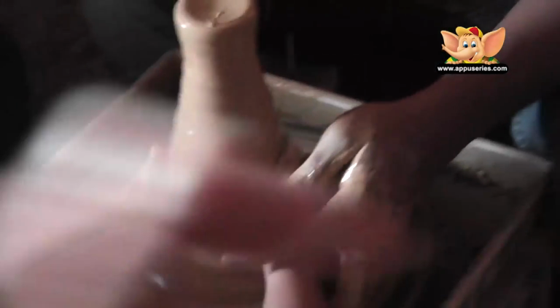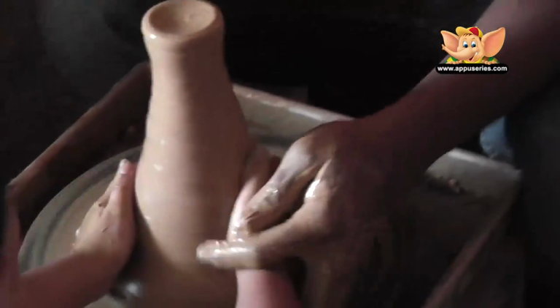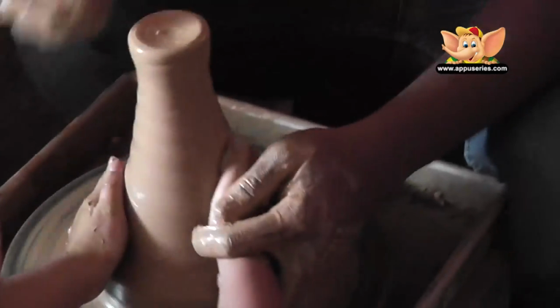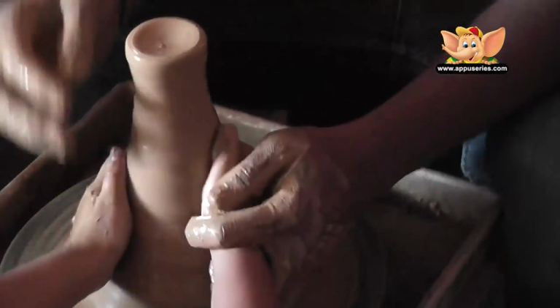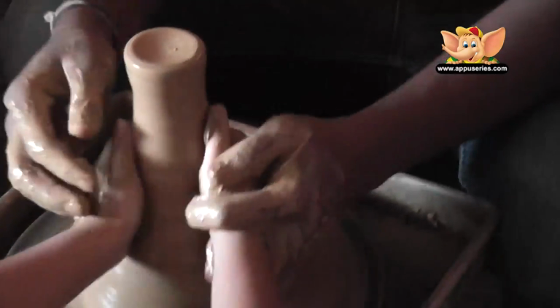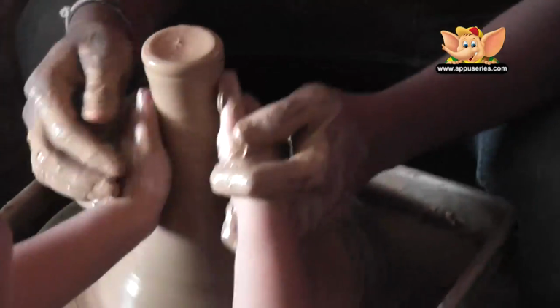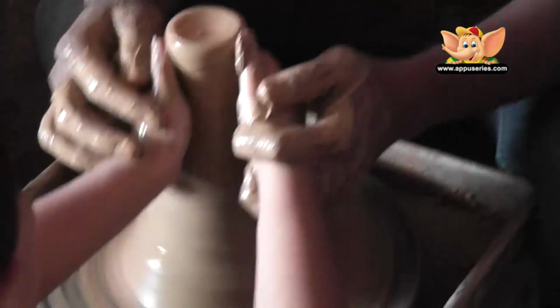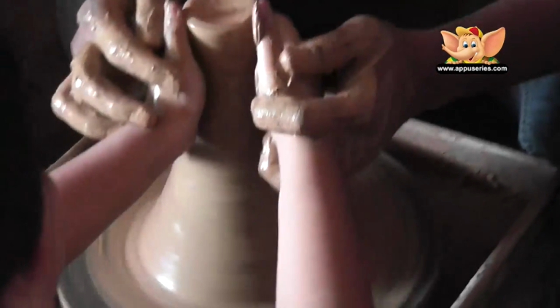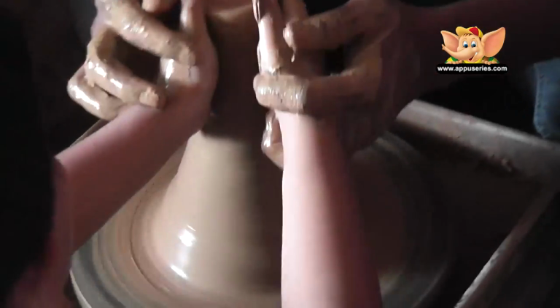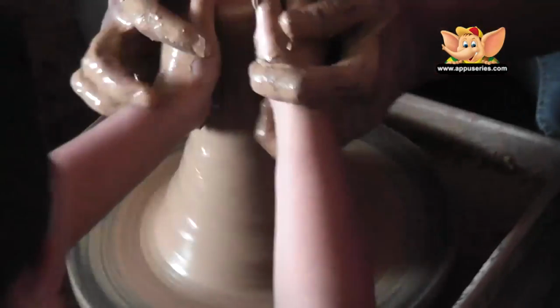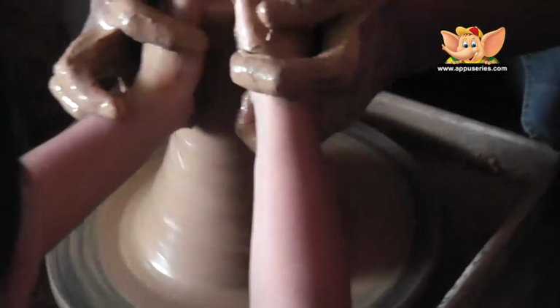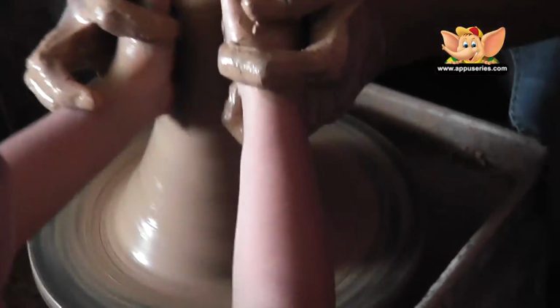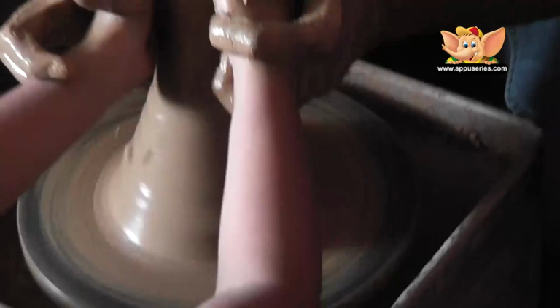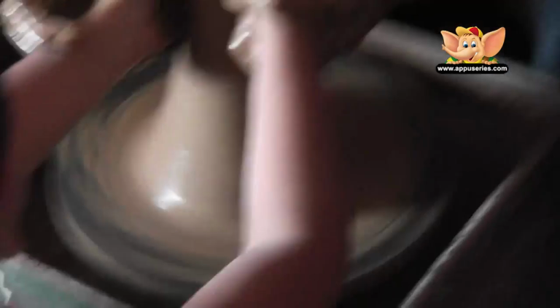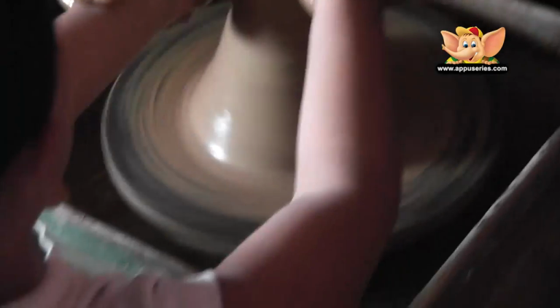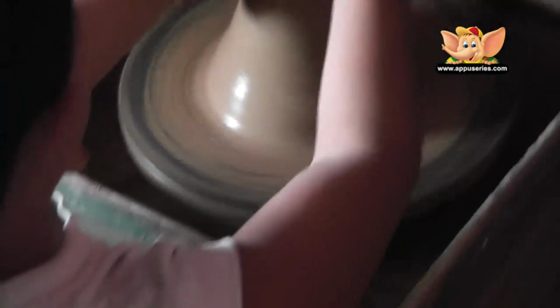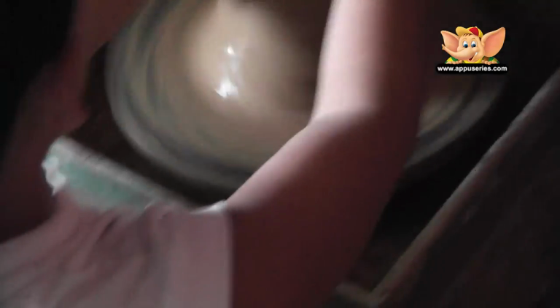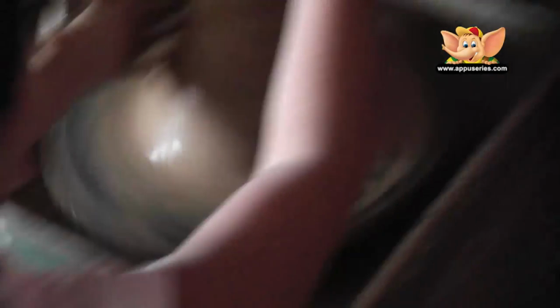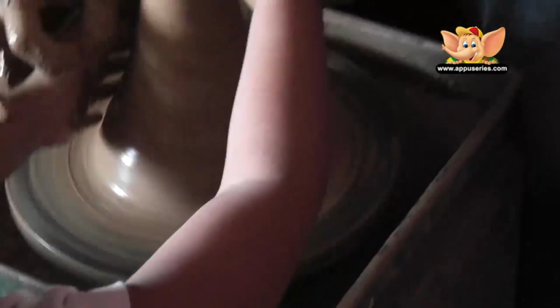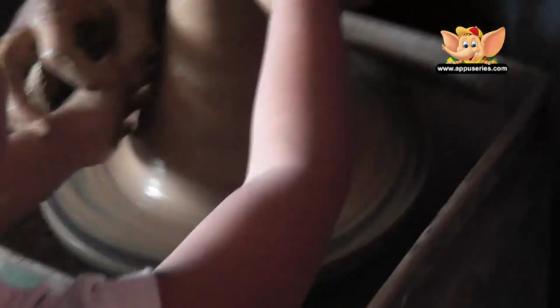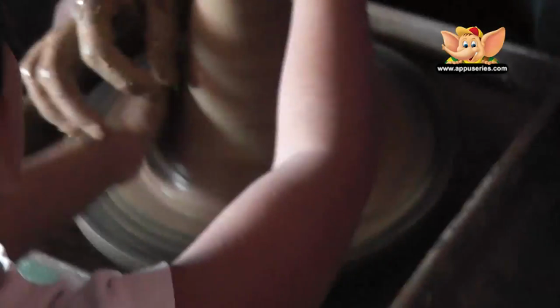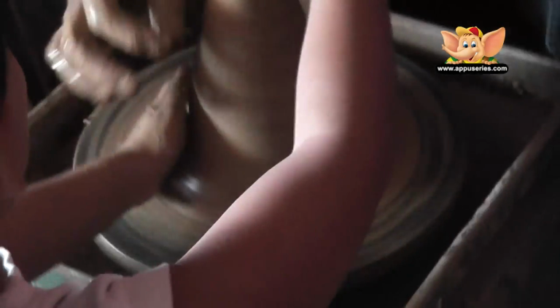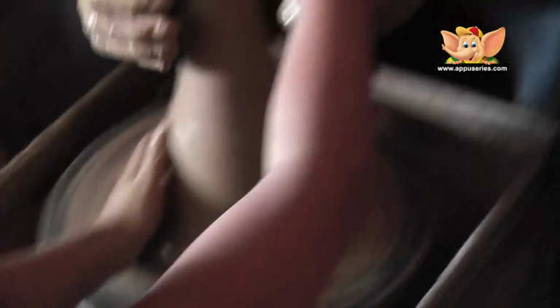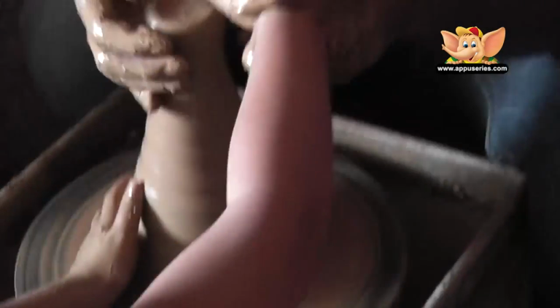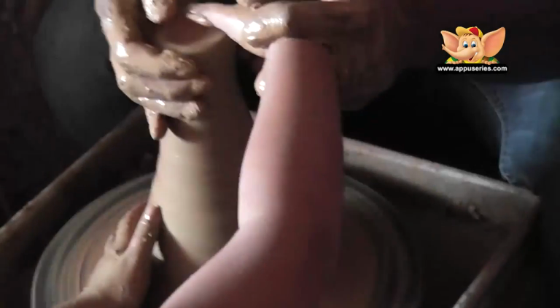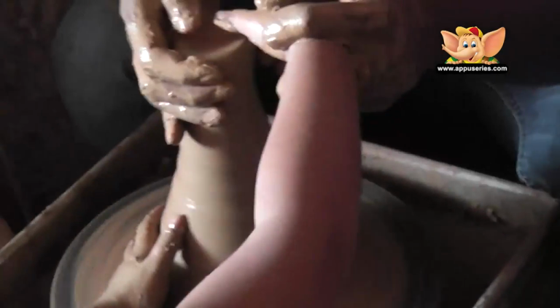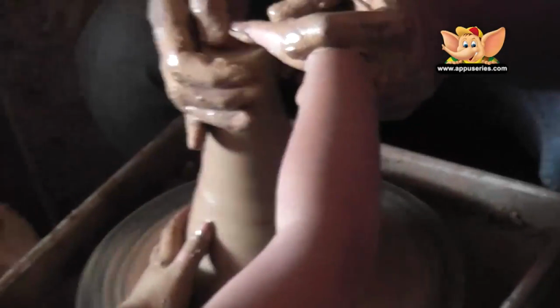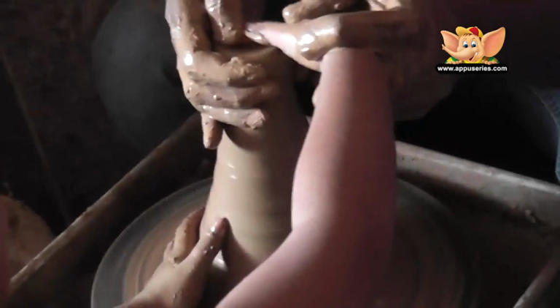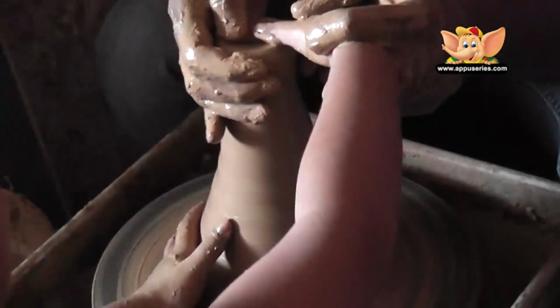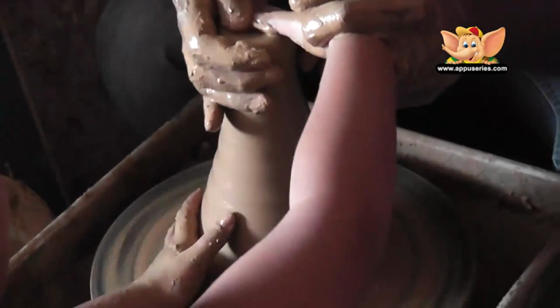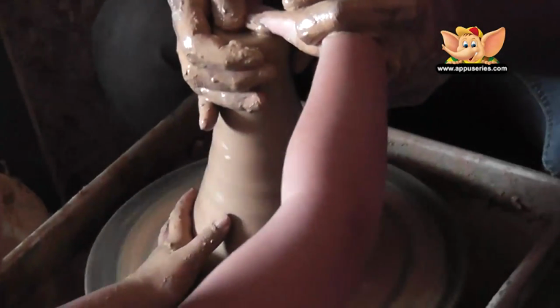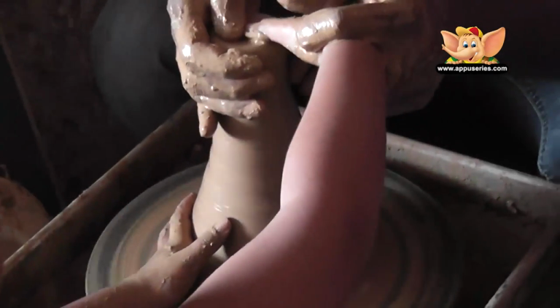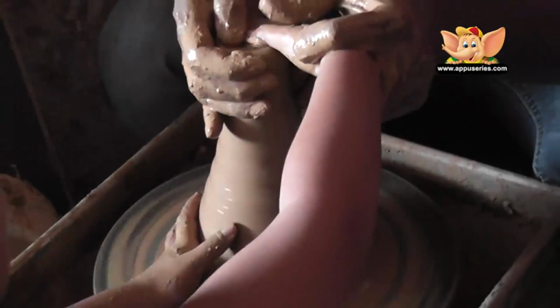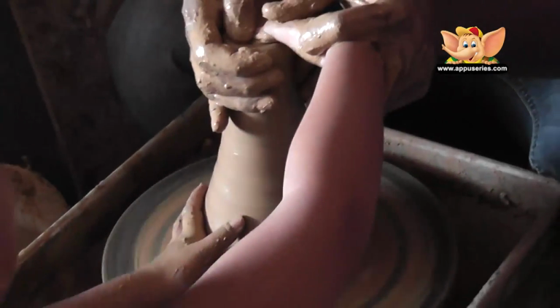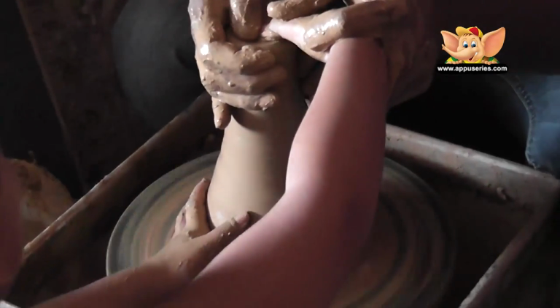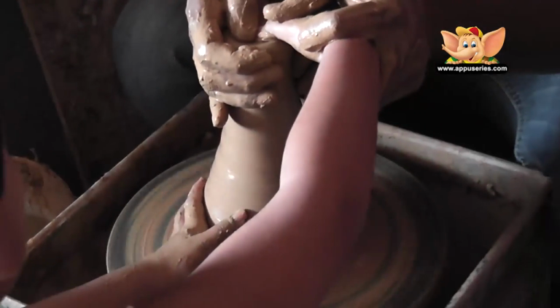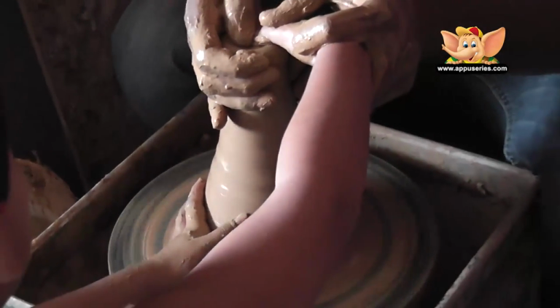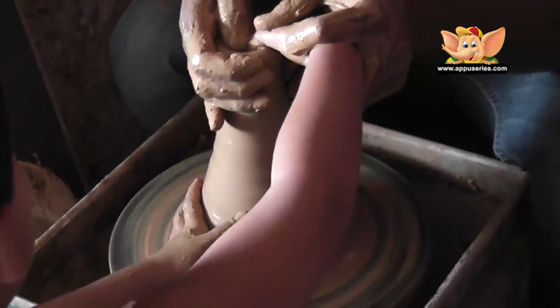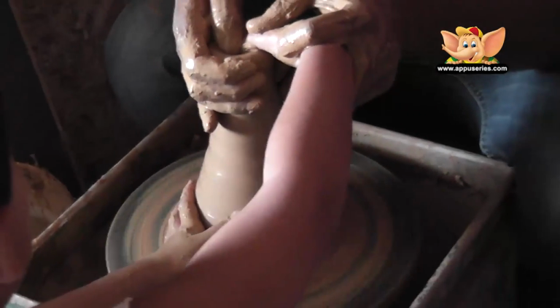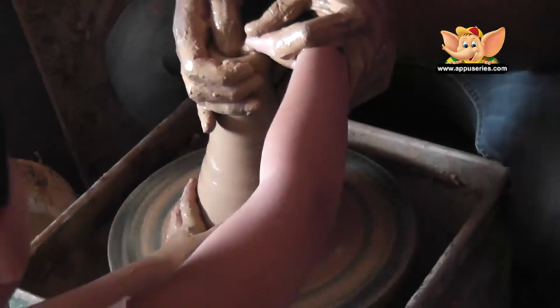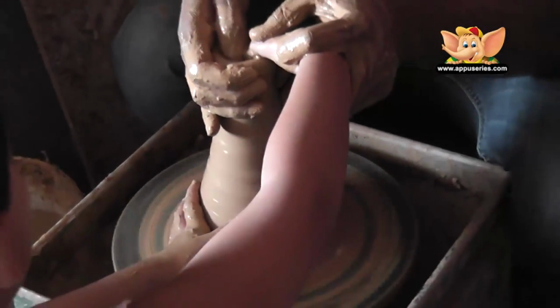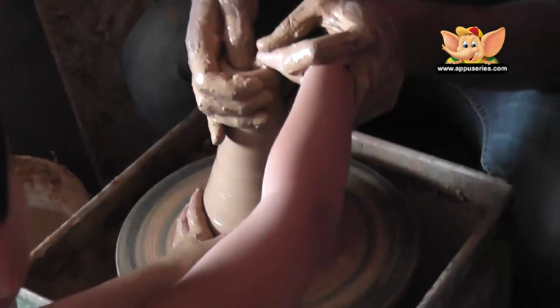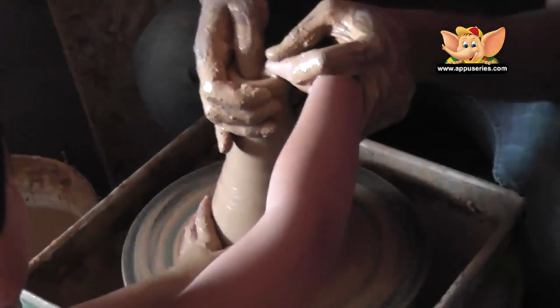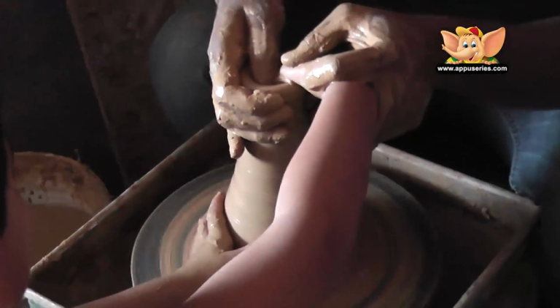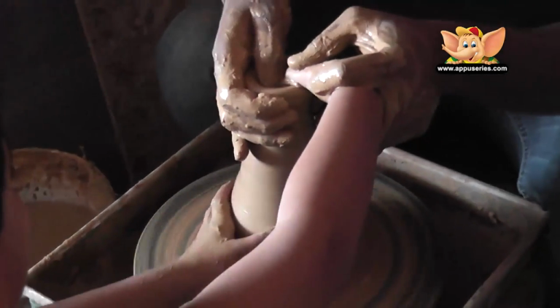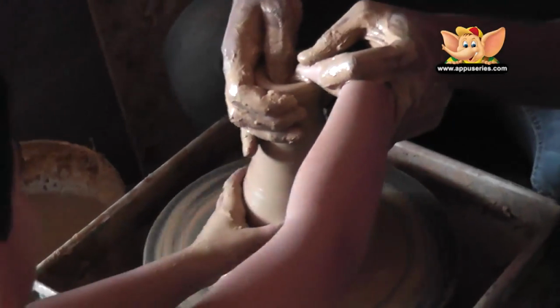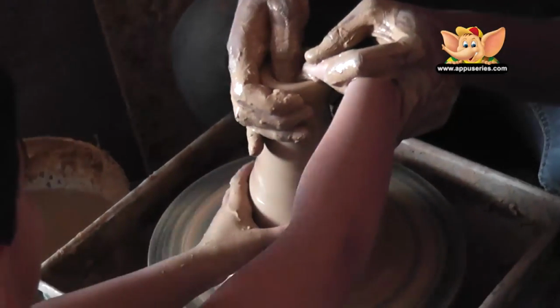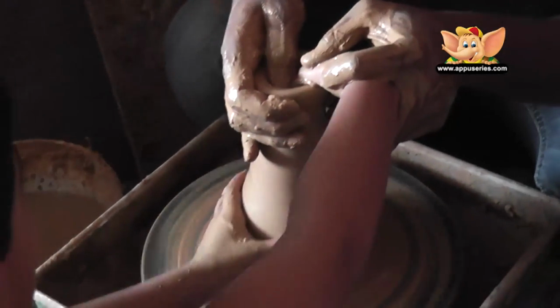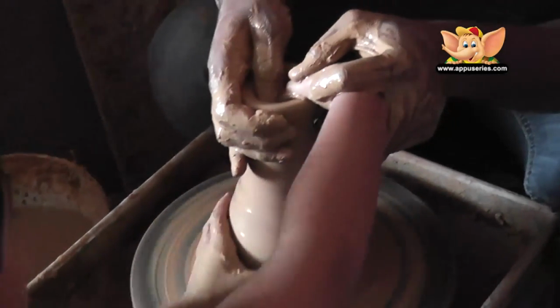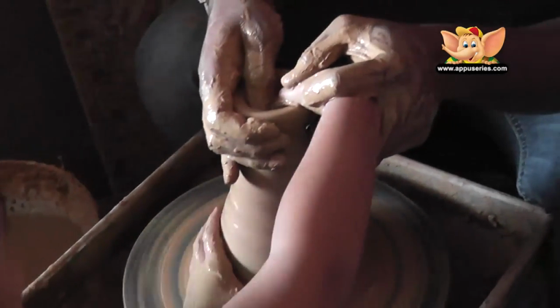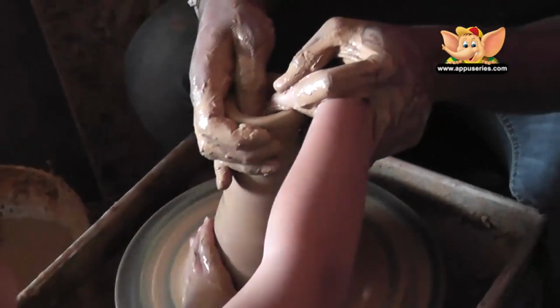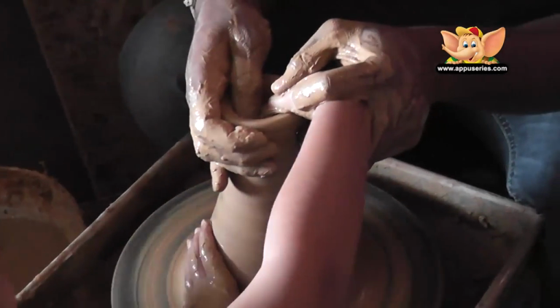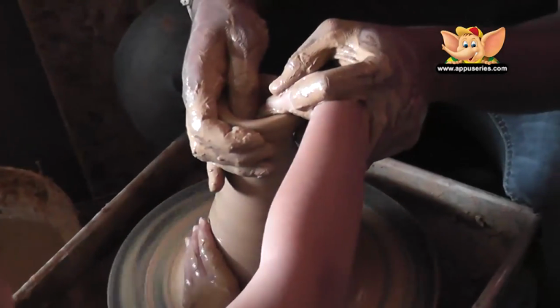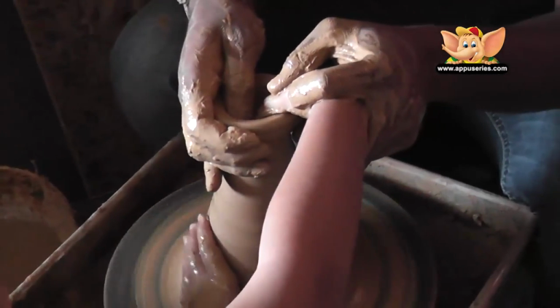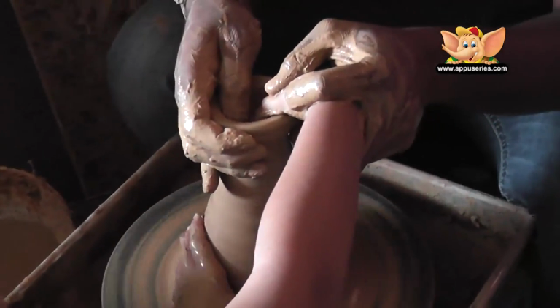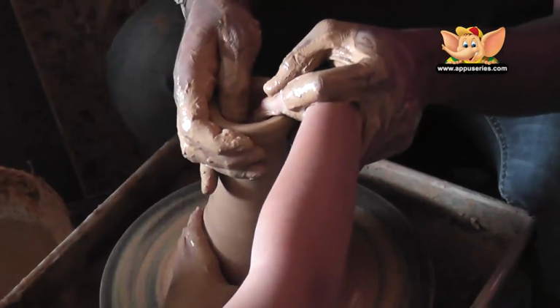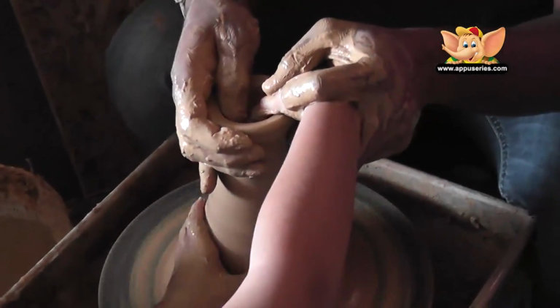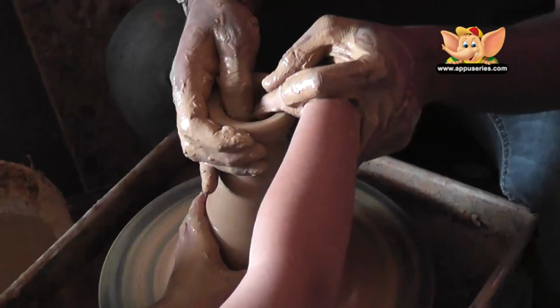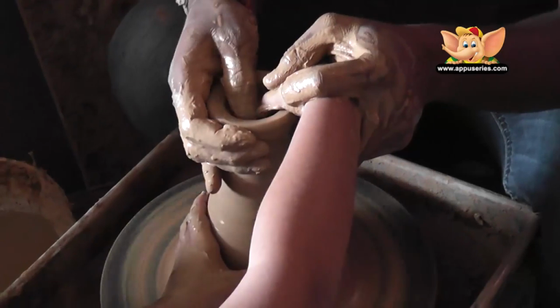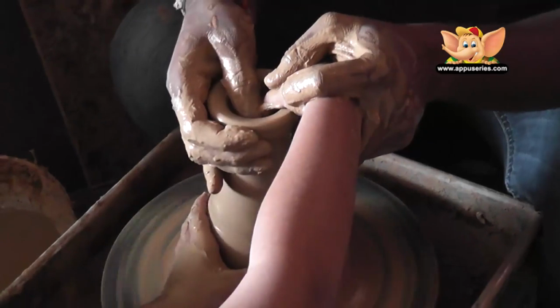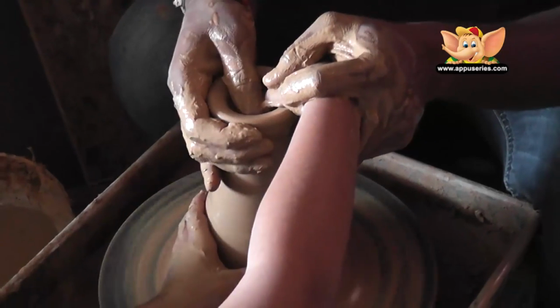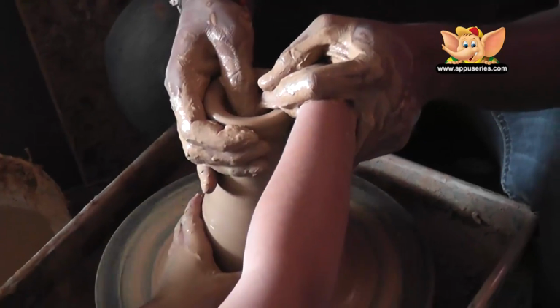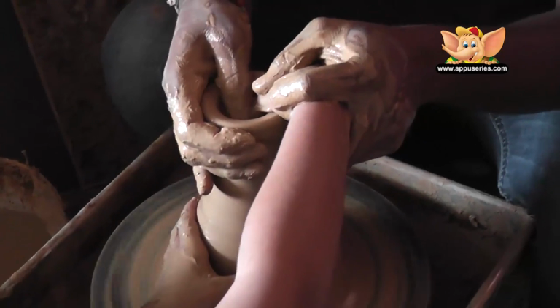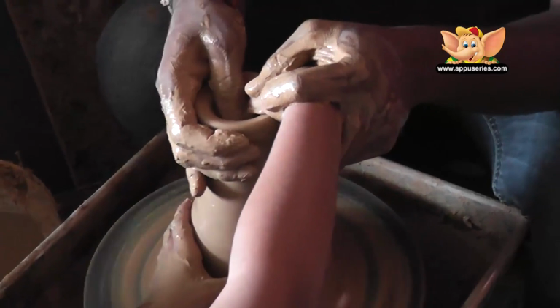Now we are going to do this. I can do the right thumb and press. No, not to do this.